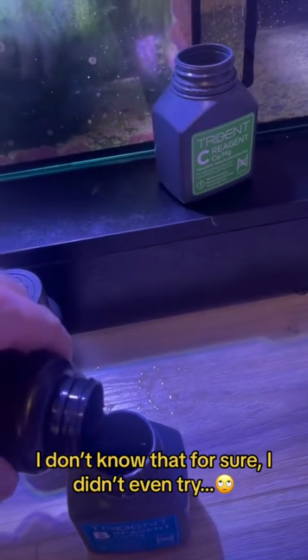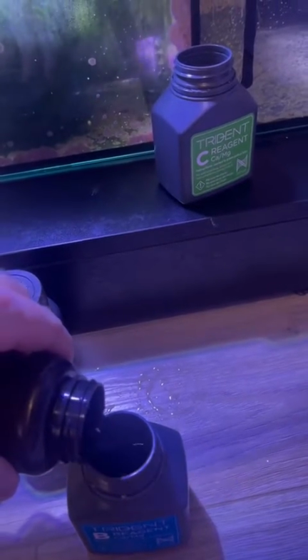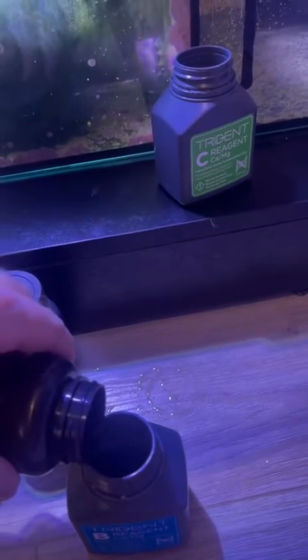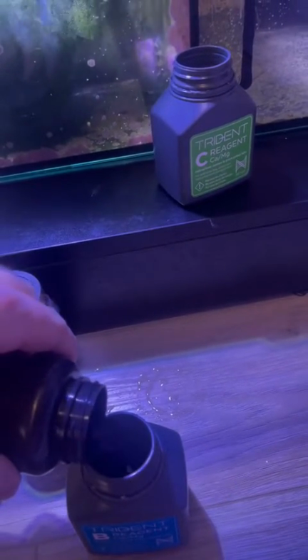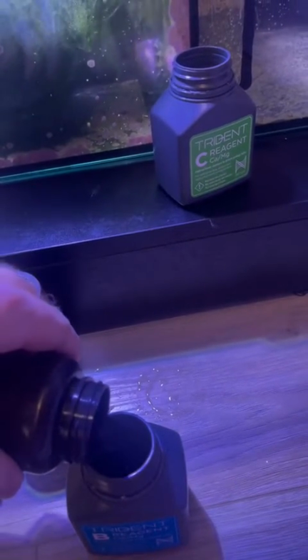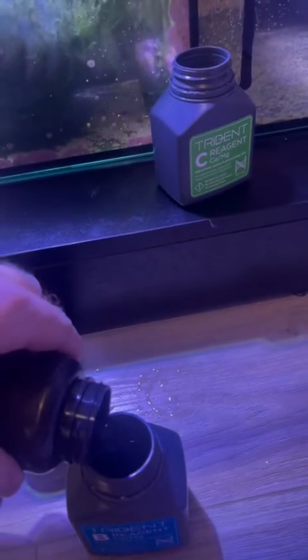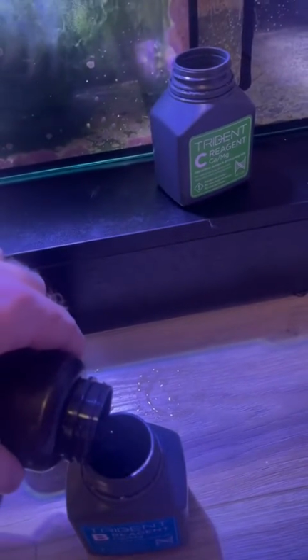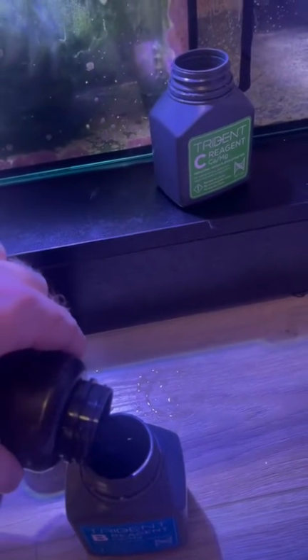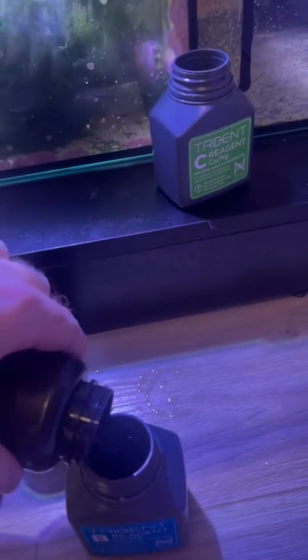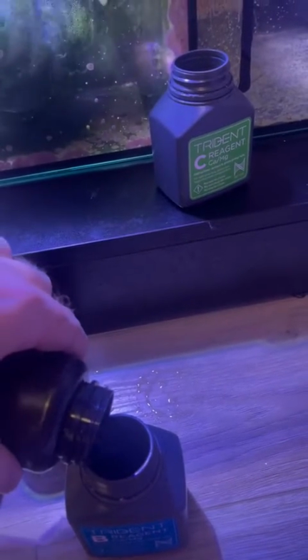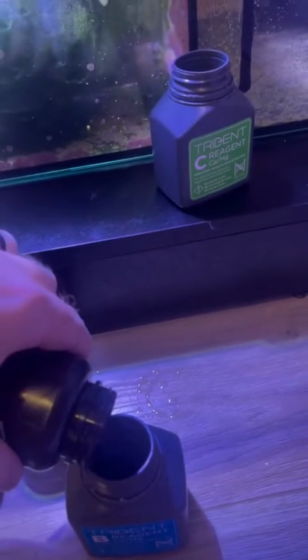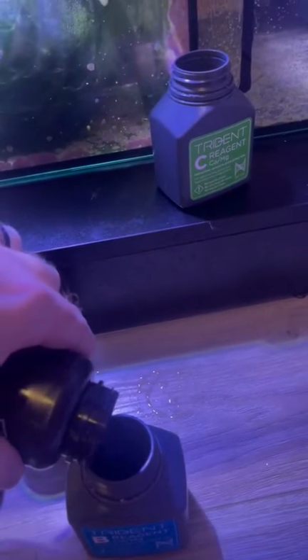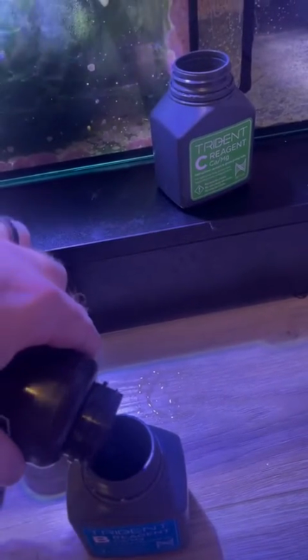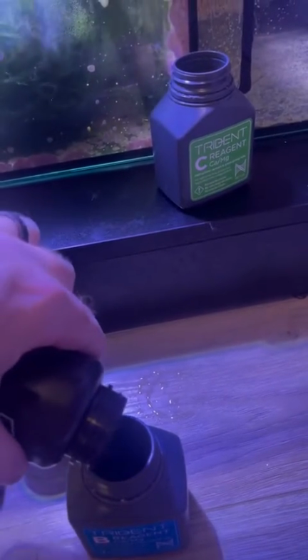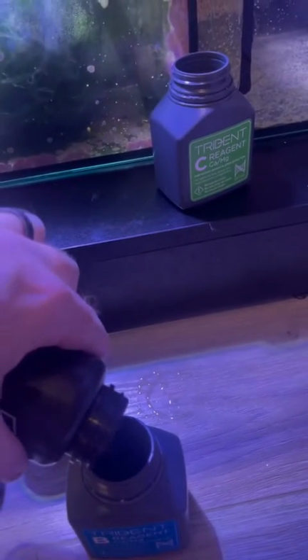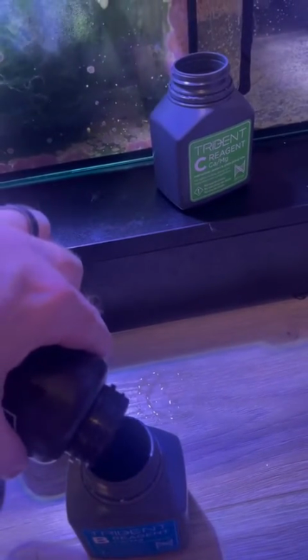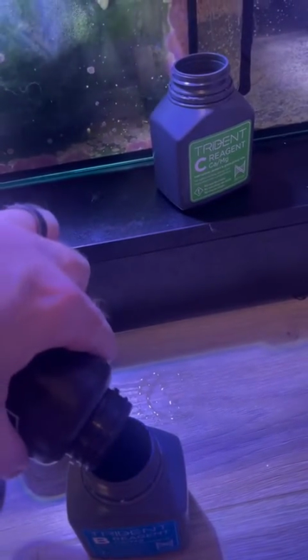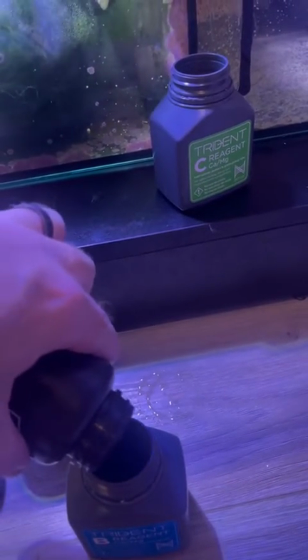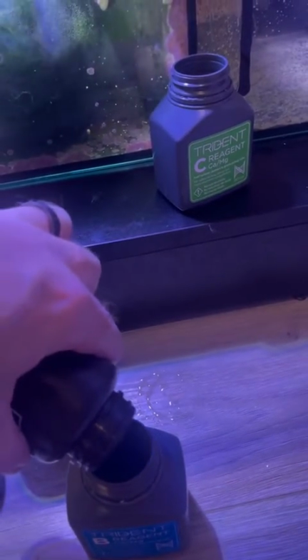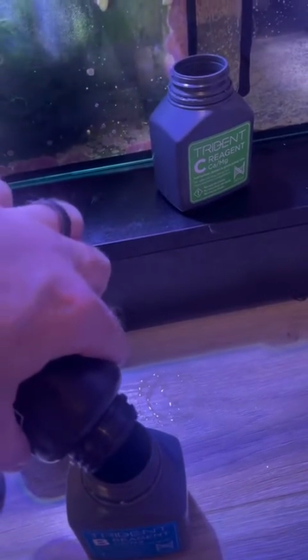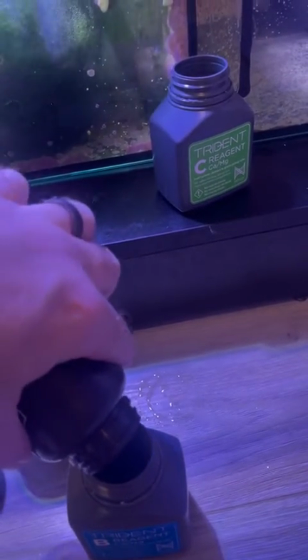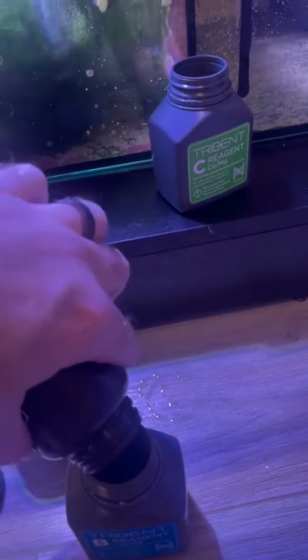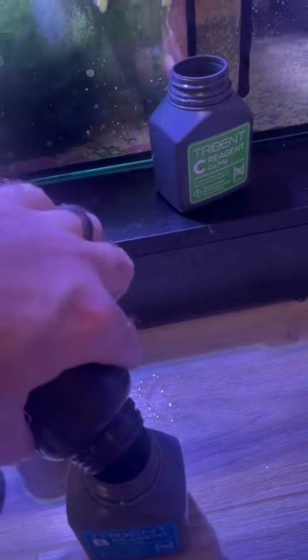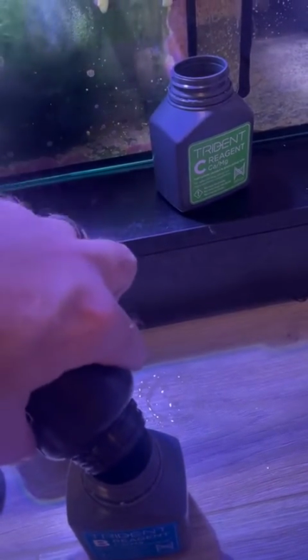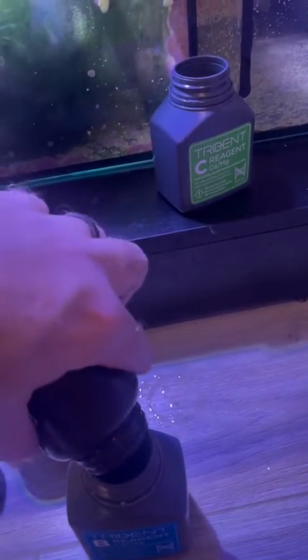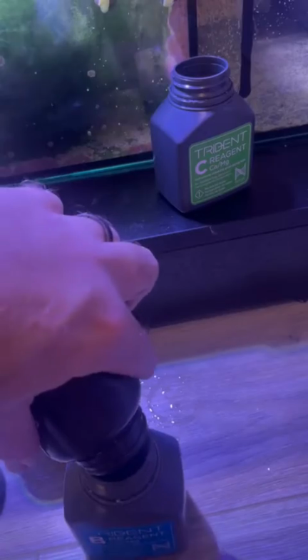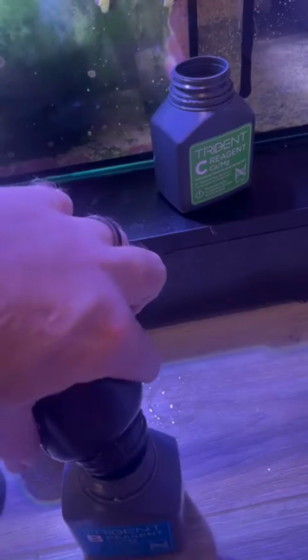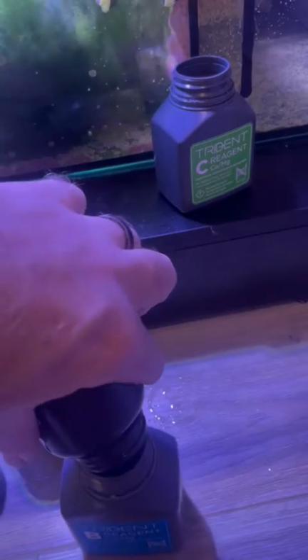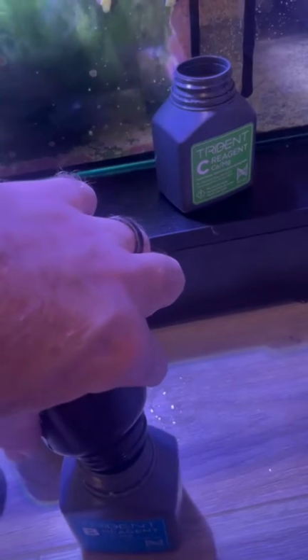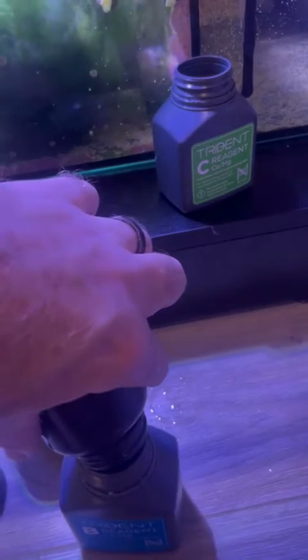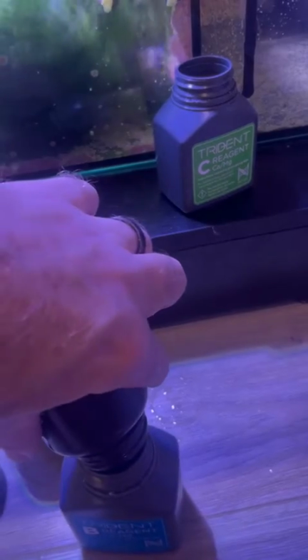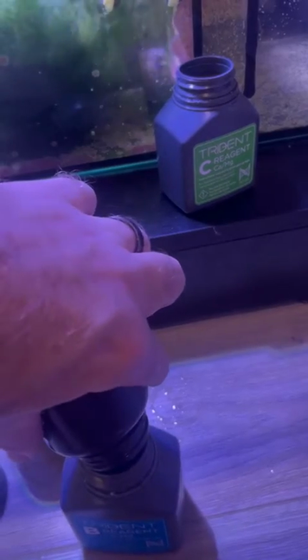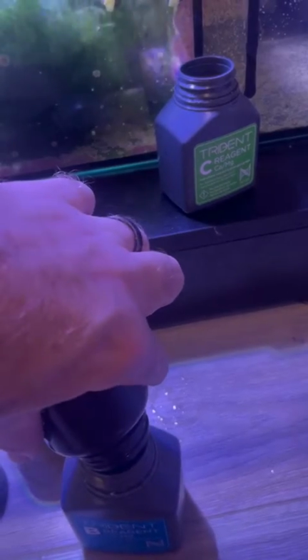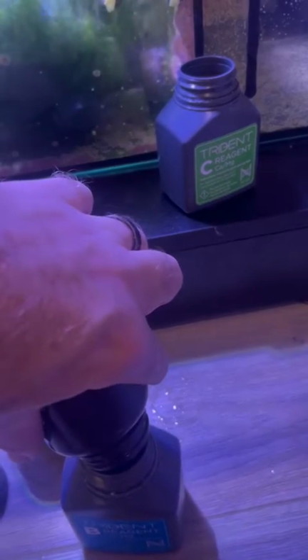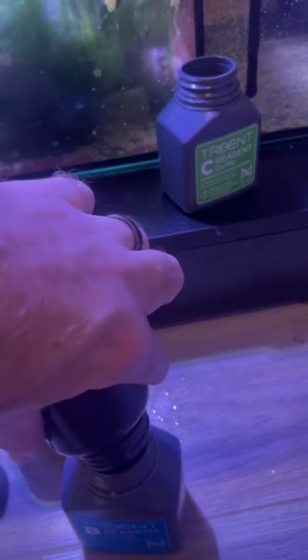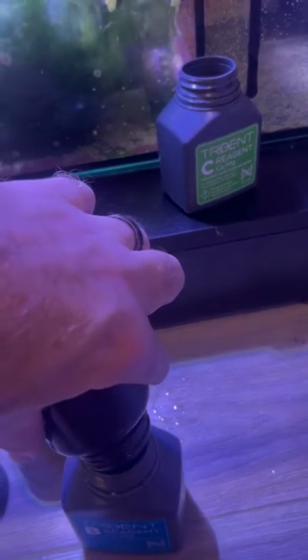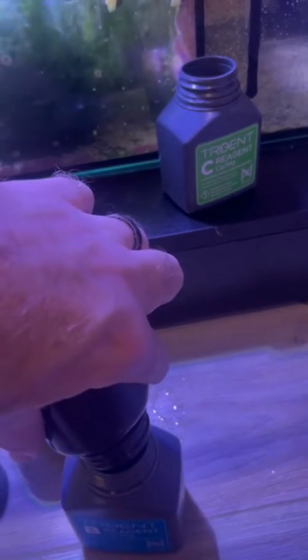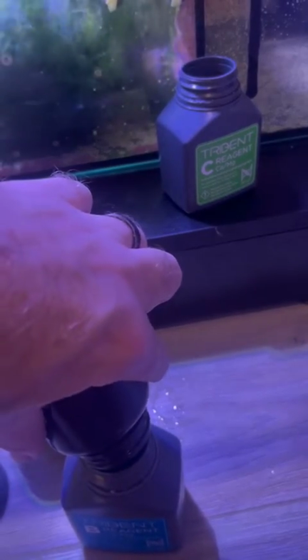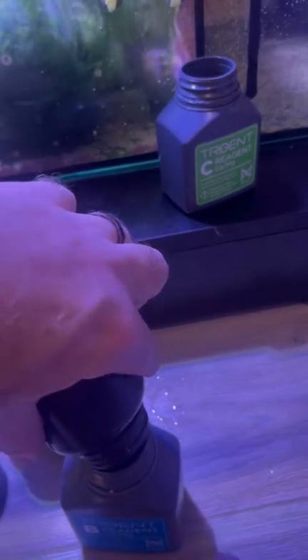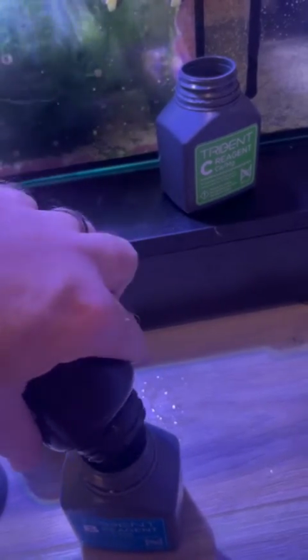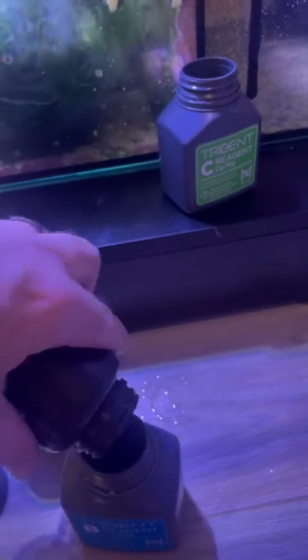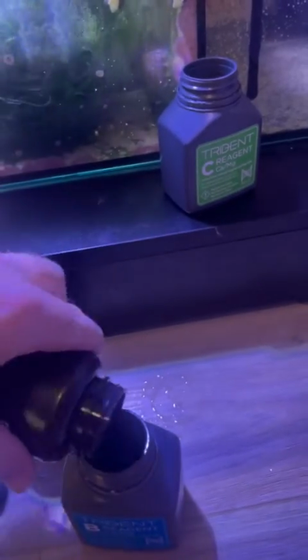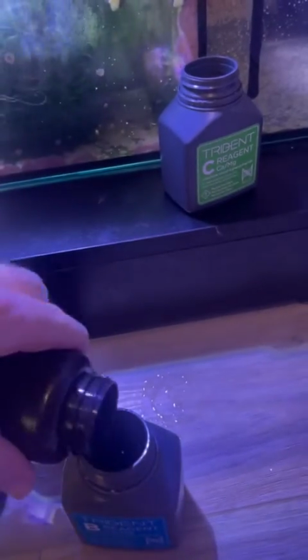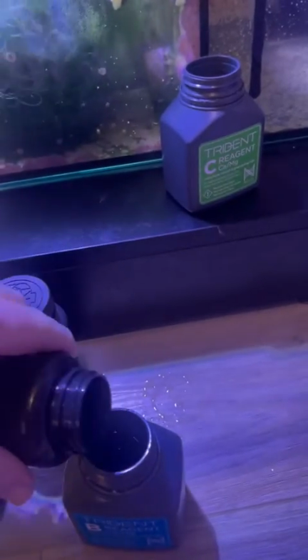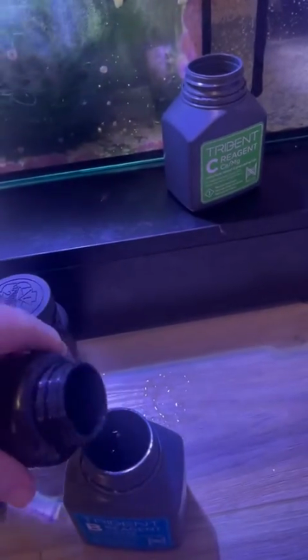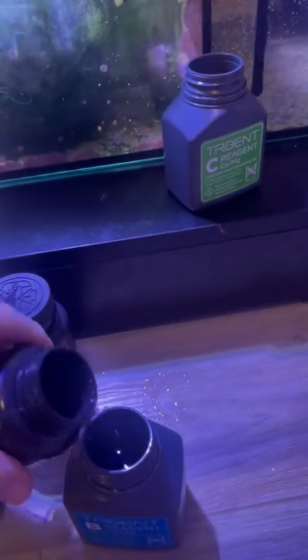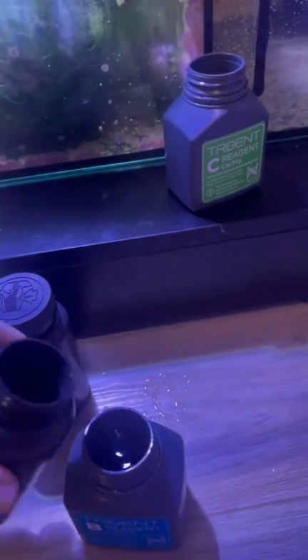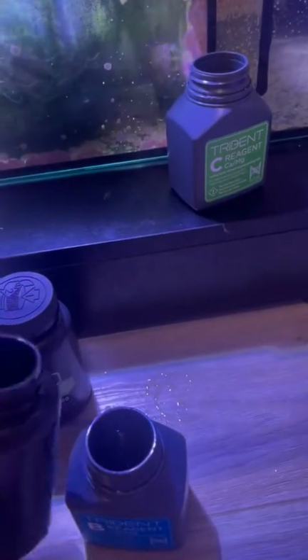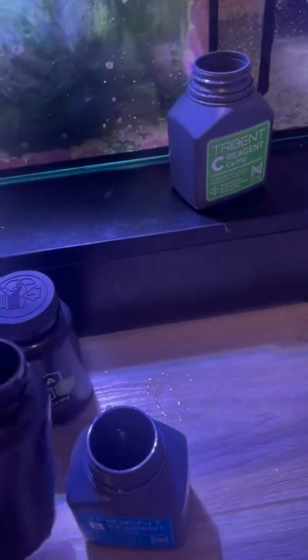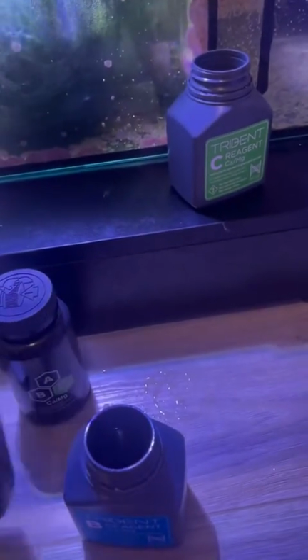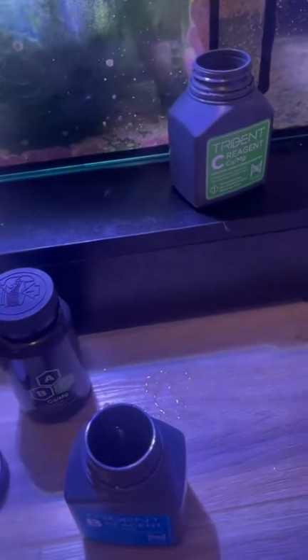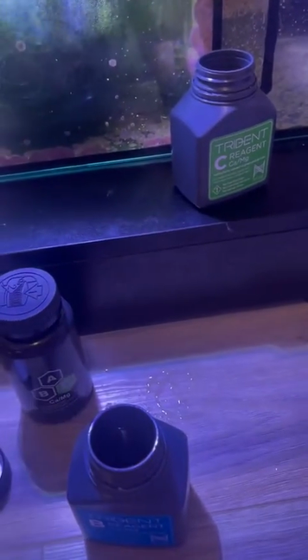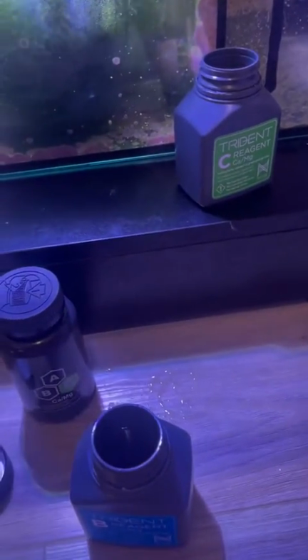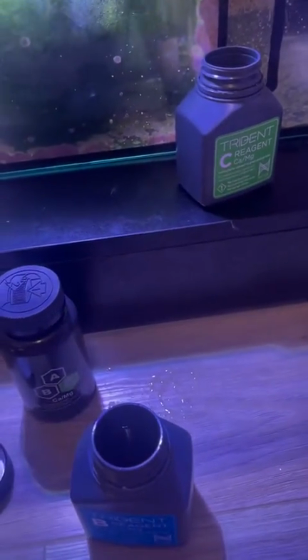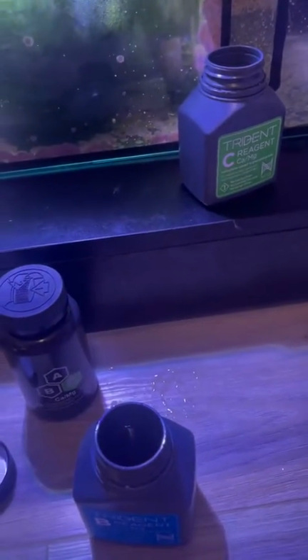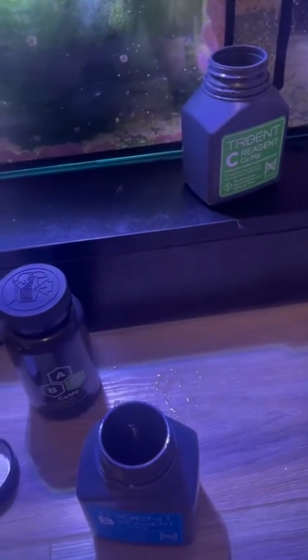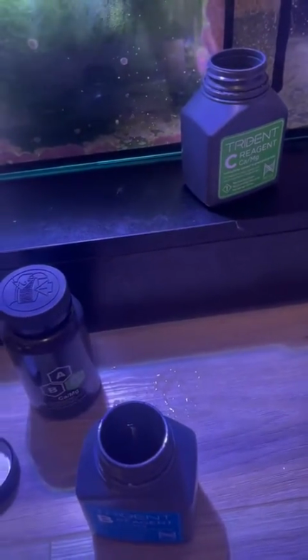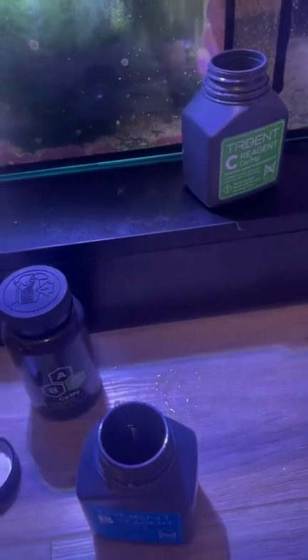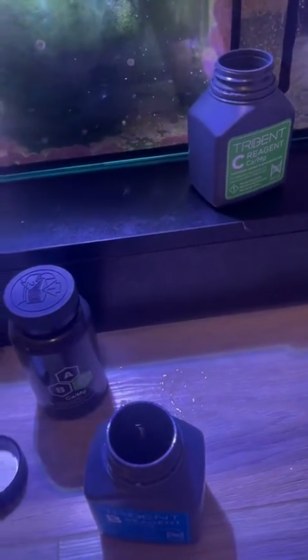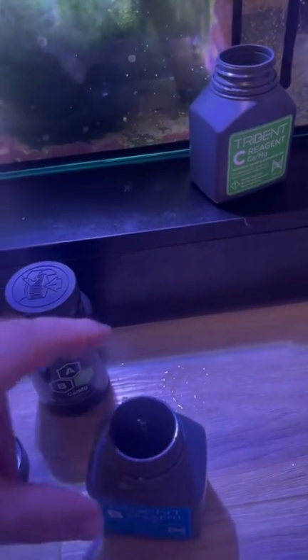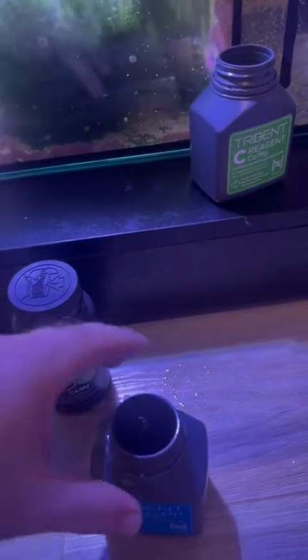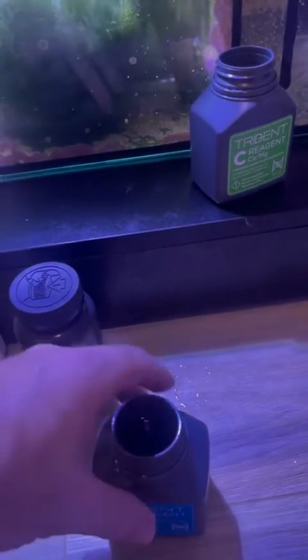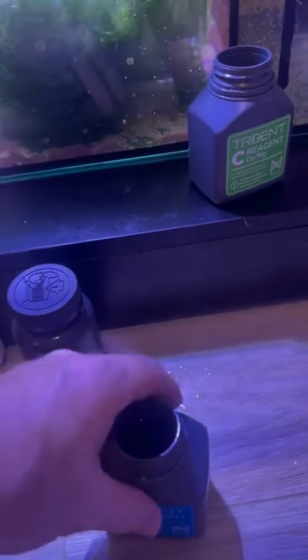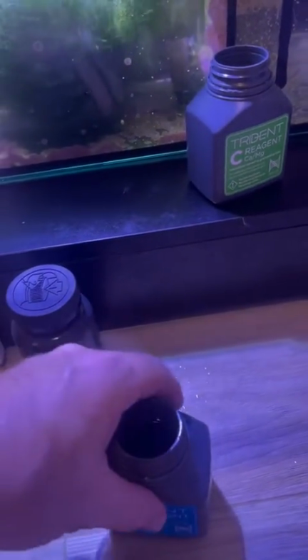Towards the beginning of the video, you saw me turn them upside down. That was RODI water that came out of them and is on the floor now. I wanted to give them a good rinse.